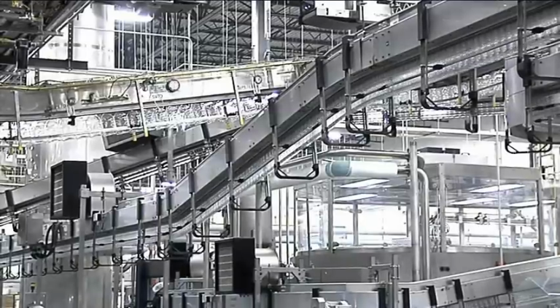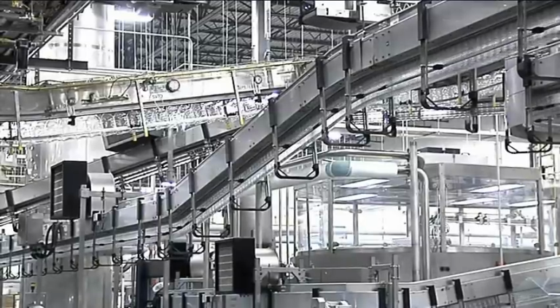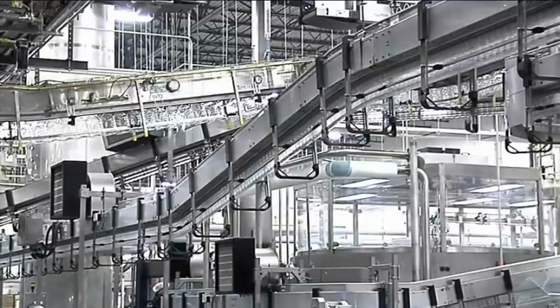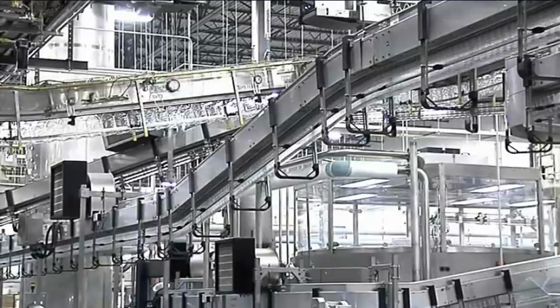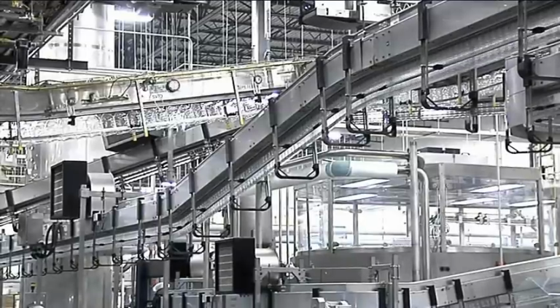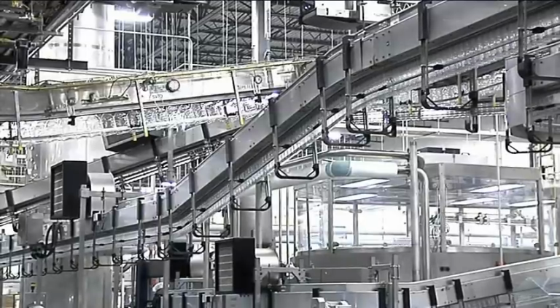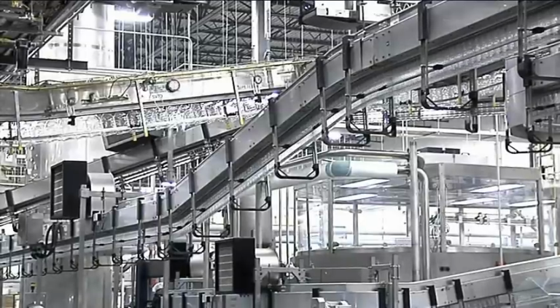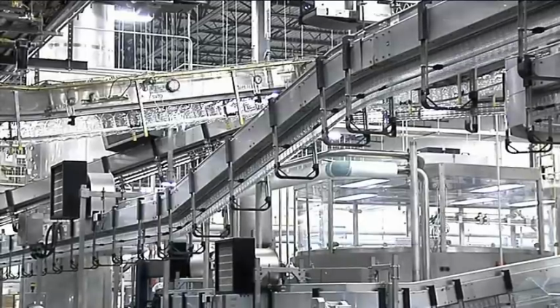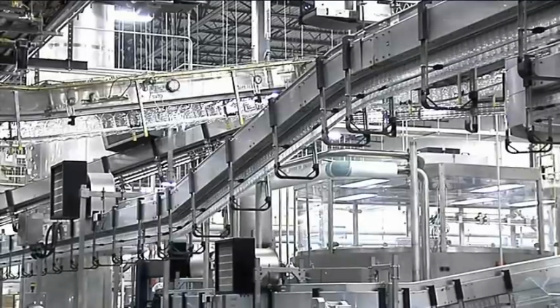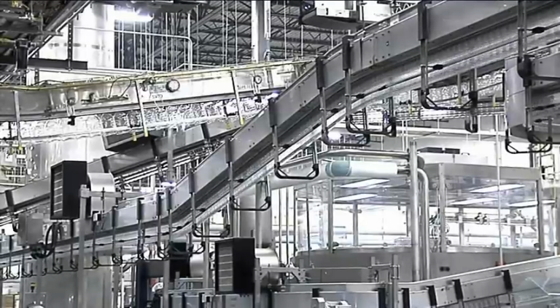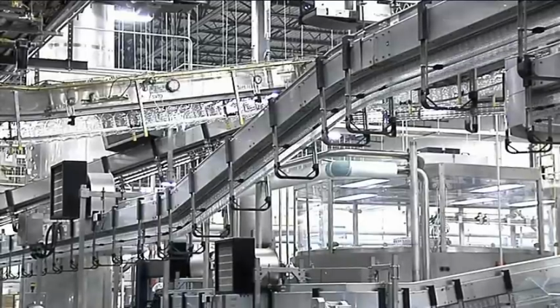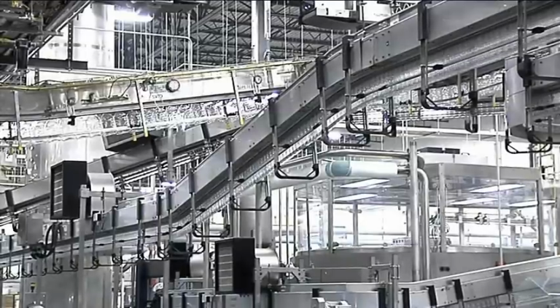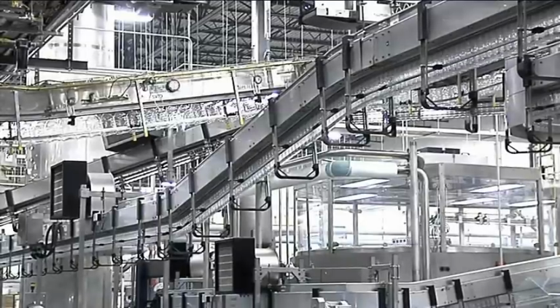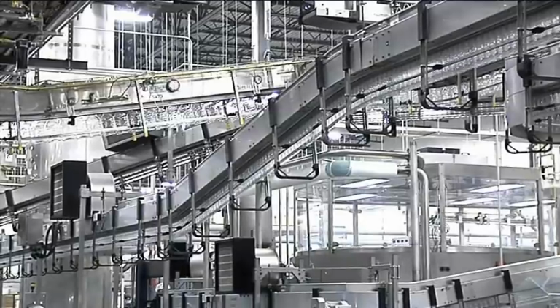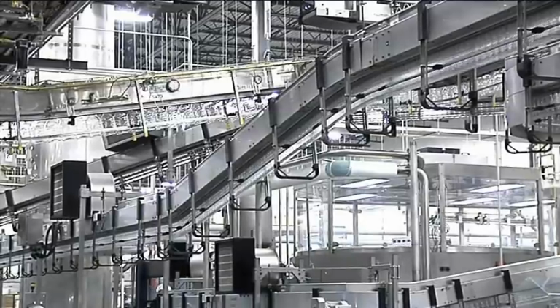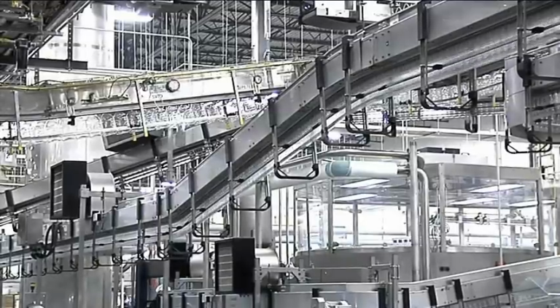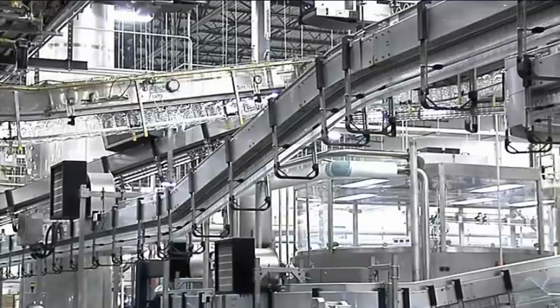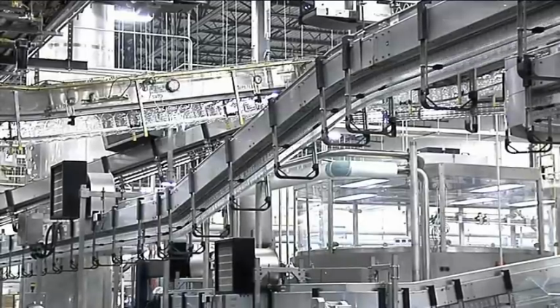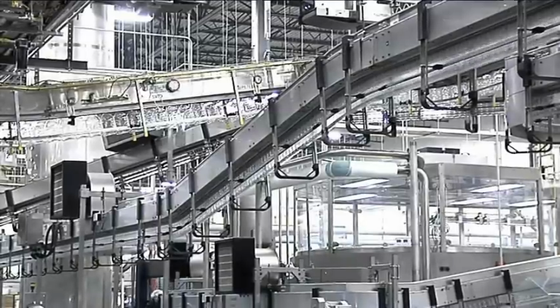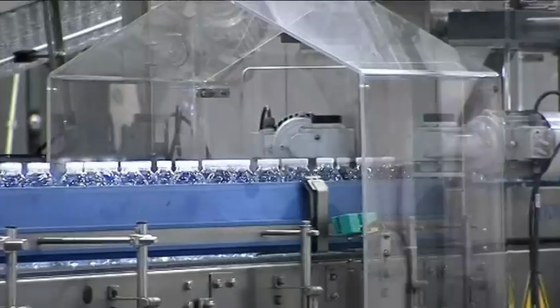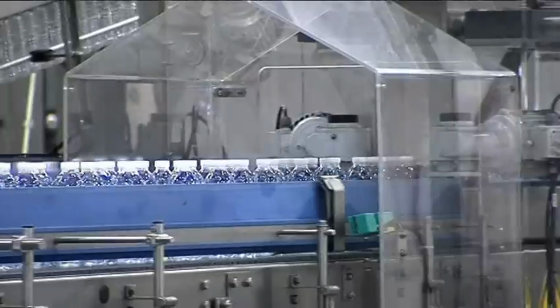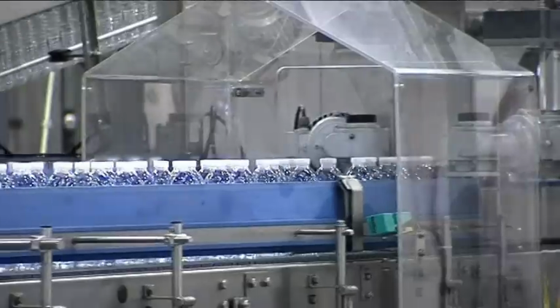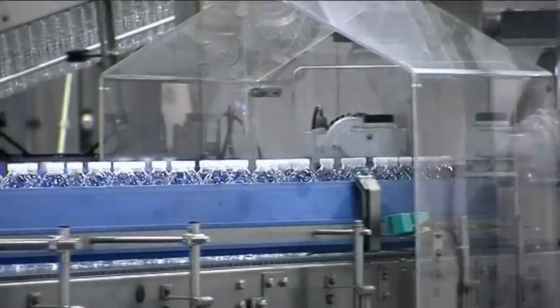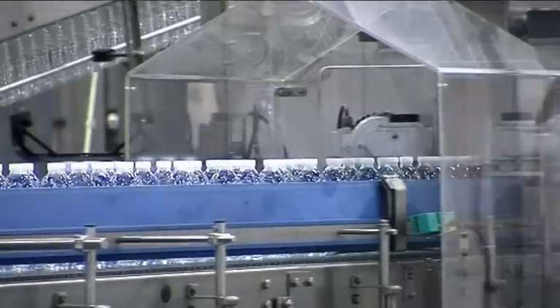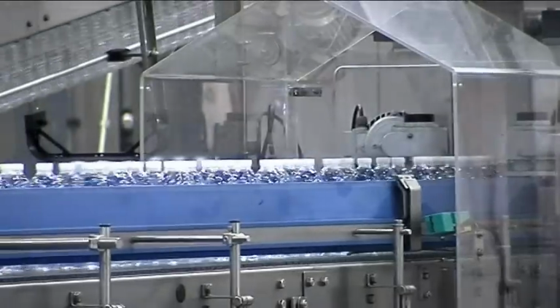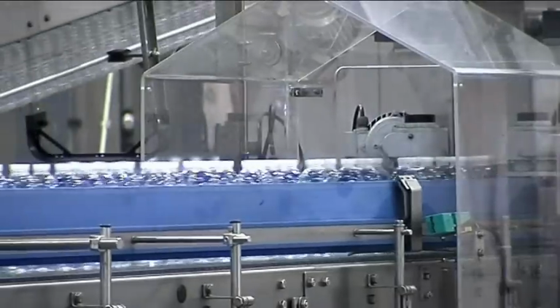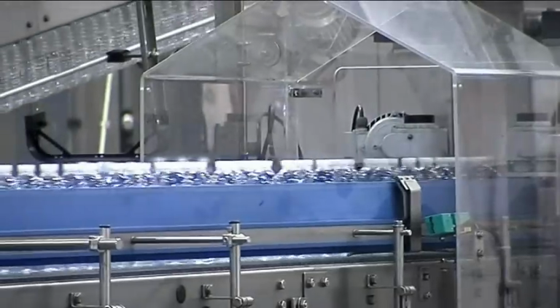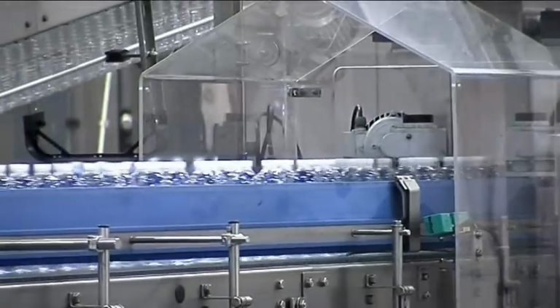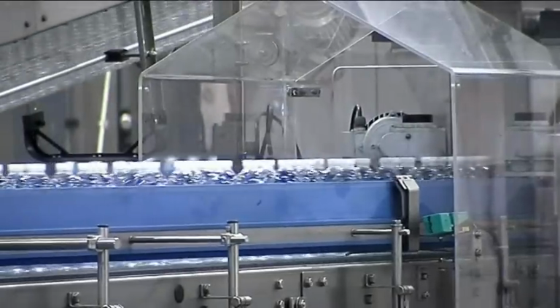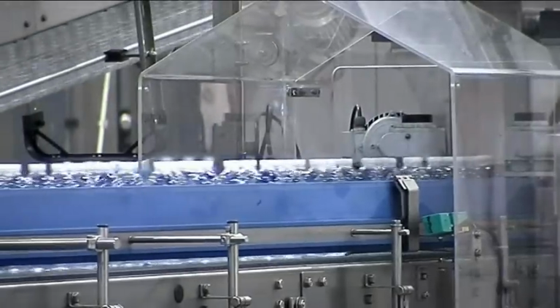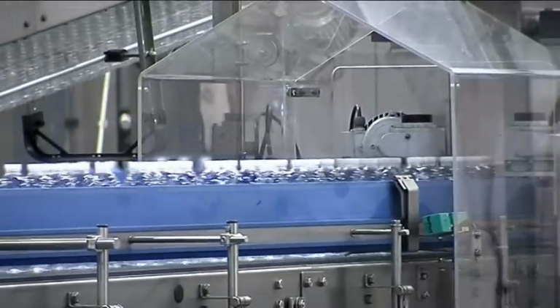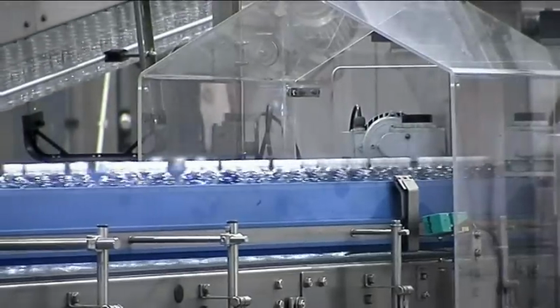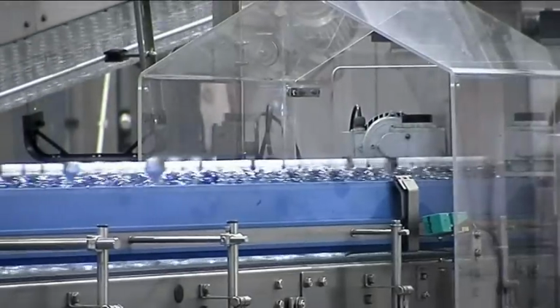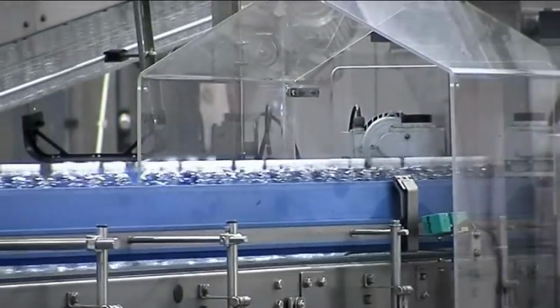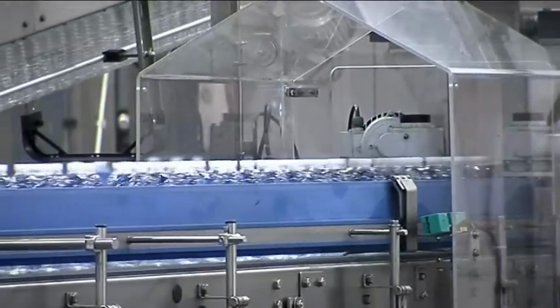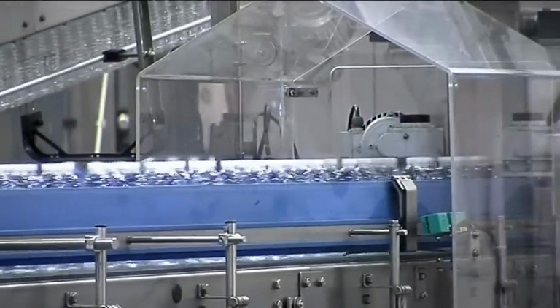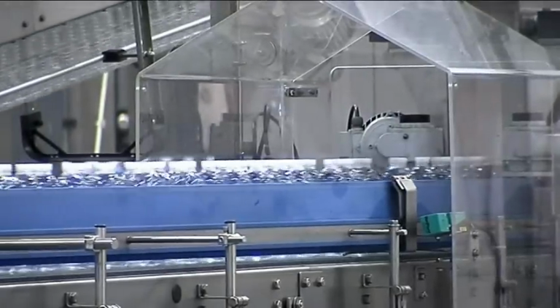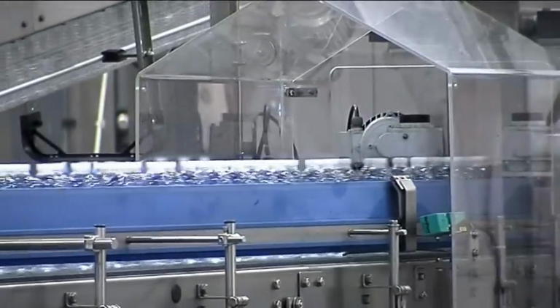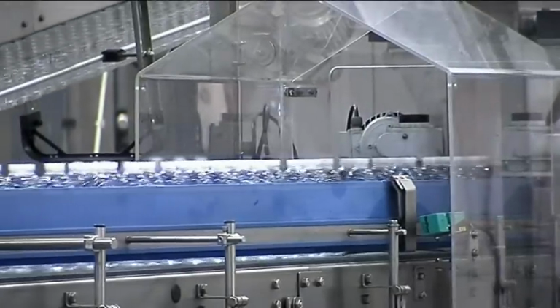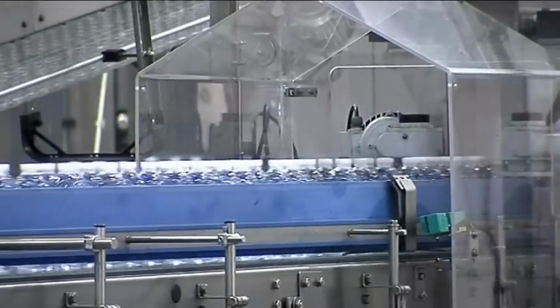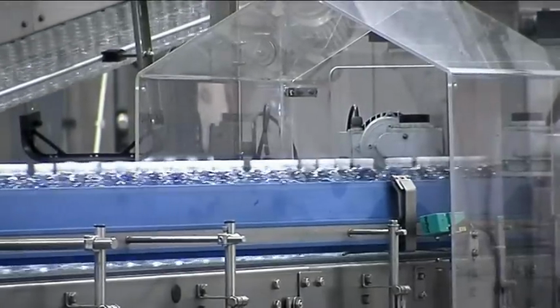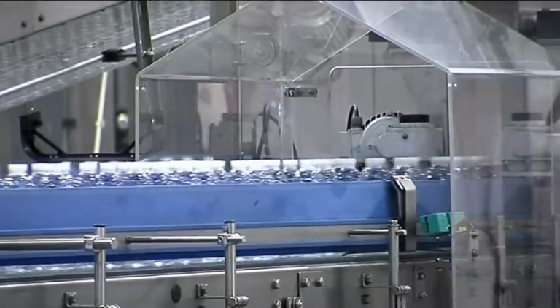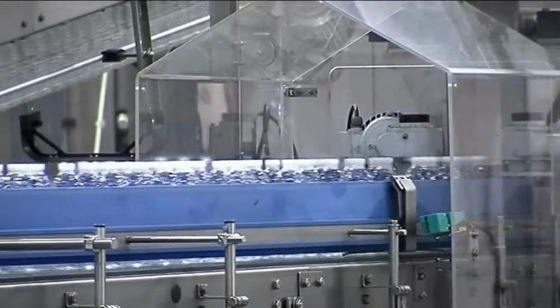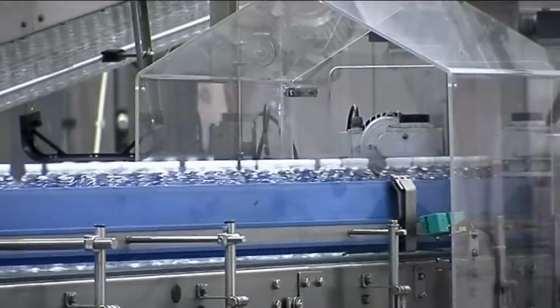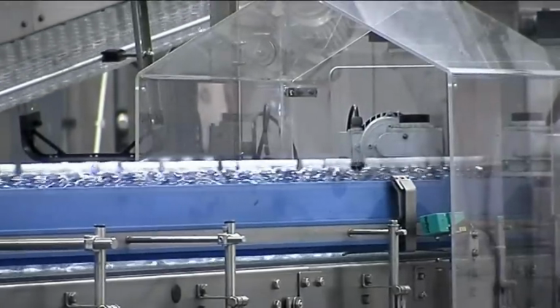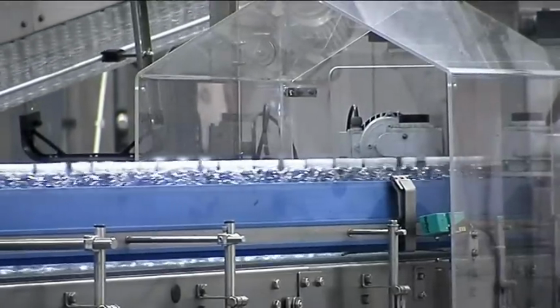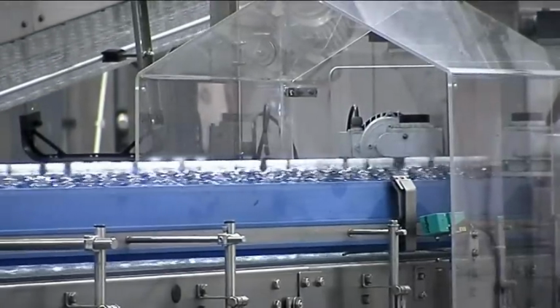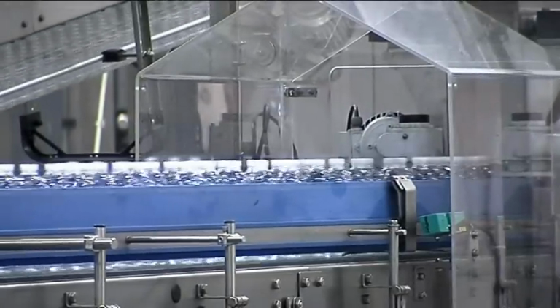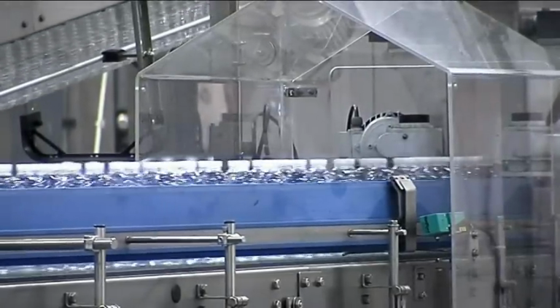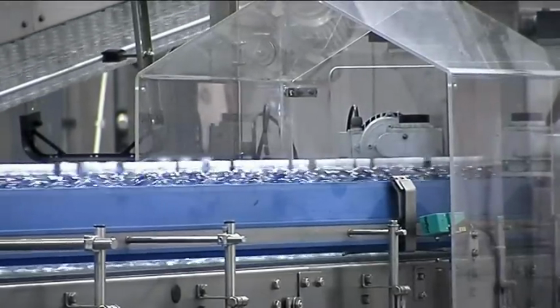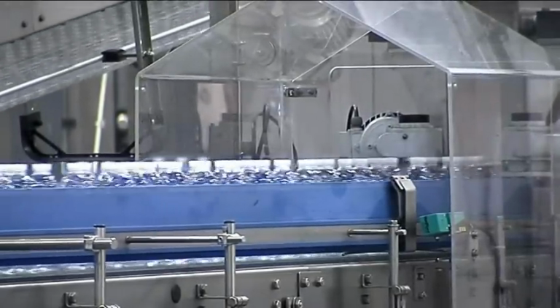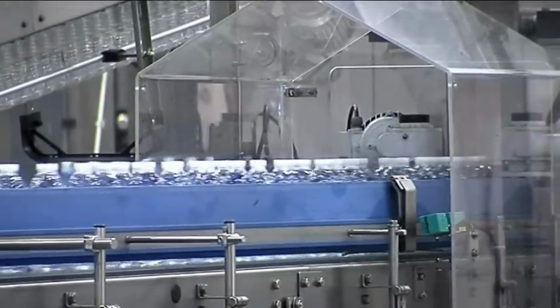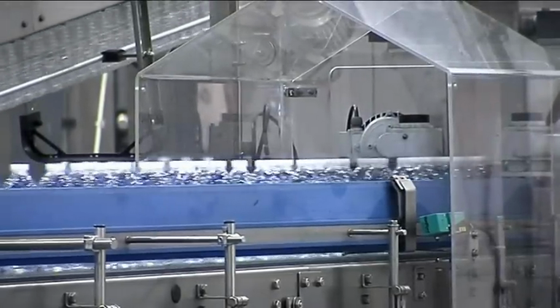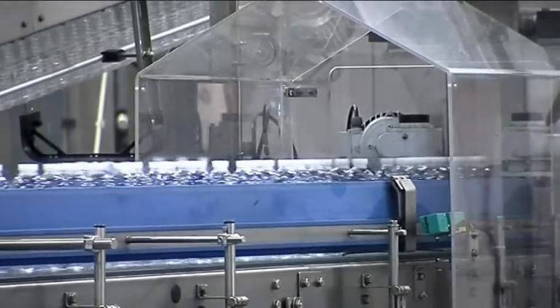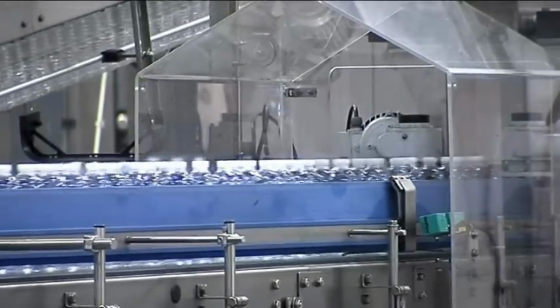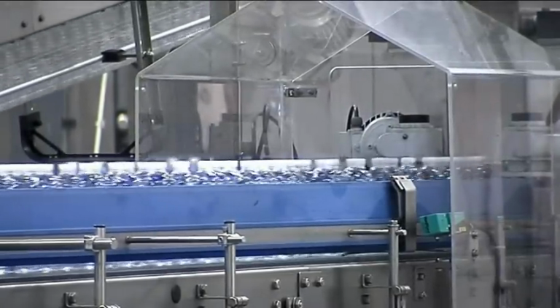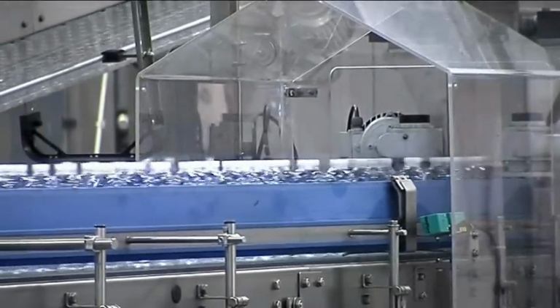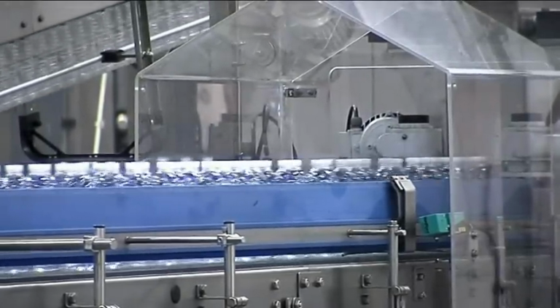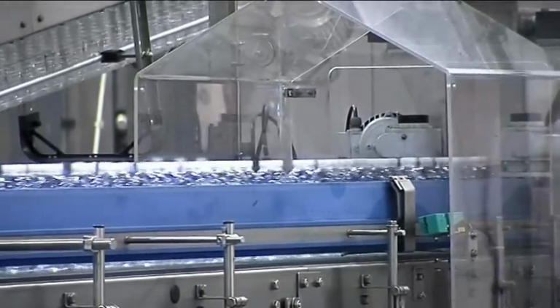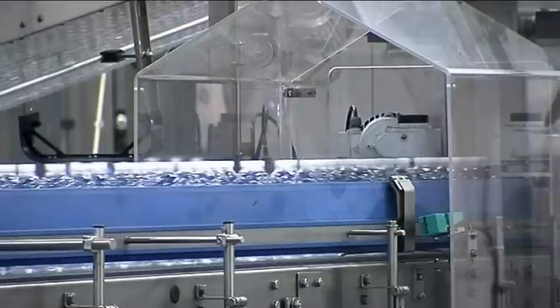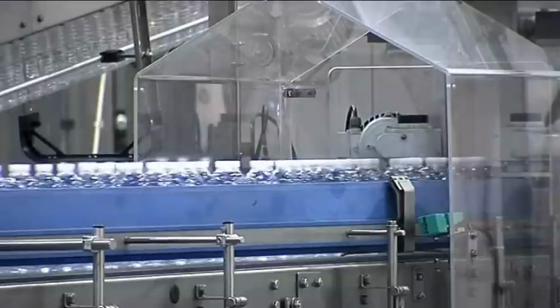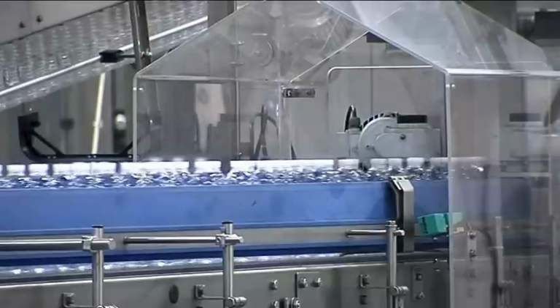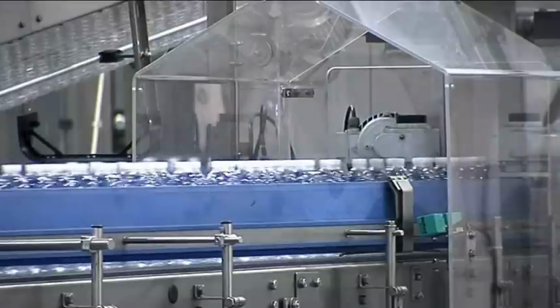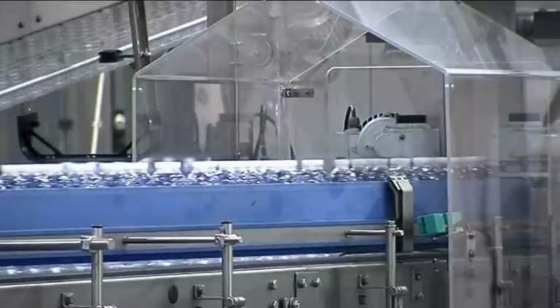For transporting the filled plastic bottles, the line concept is progressed with Krohn's Synco container conveyors.